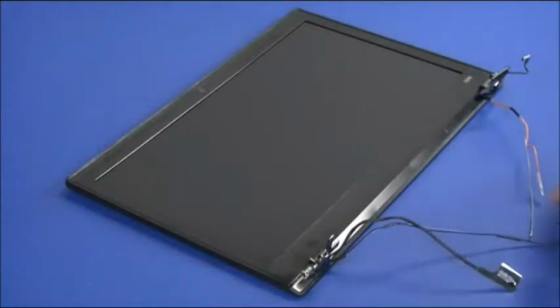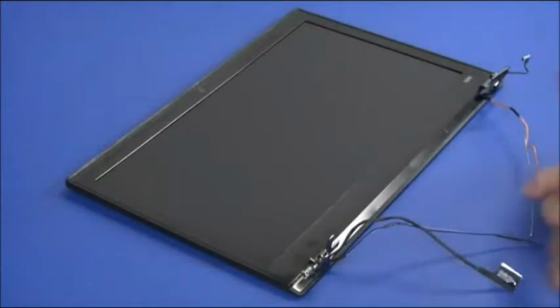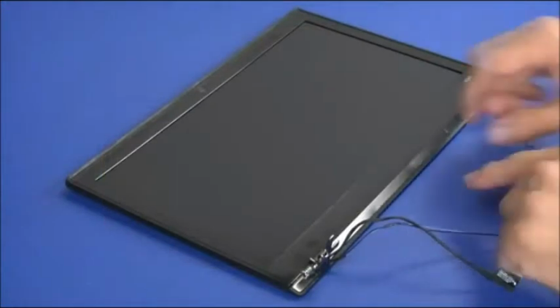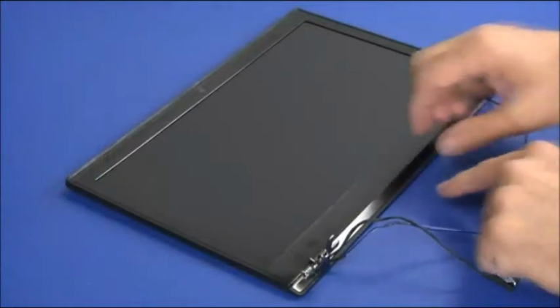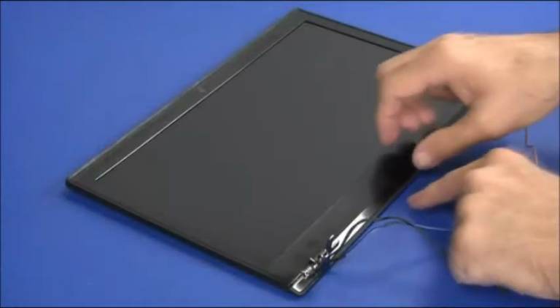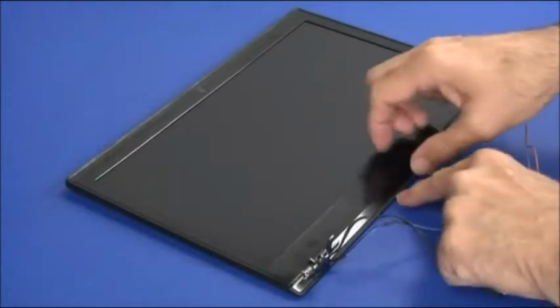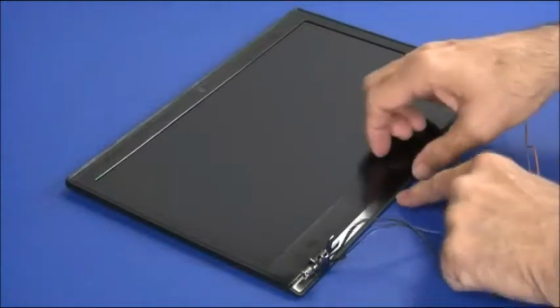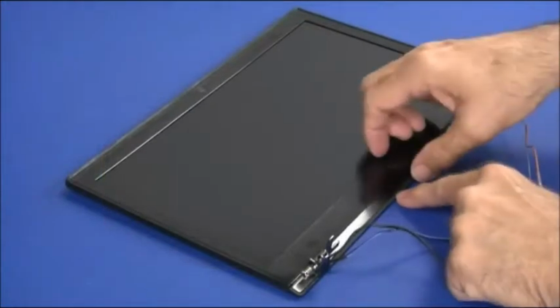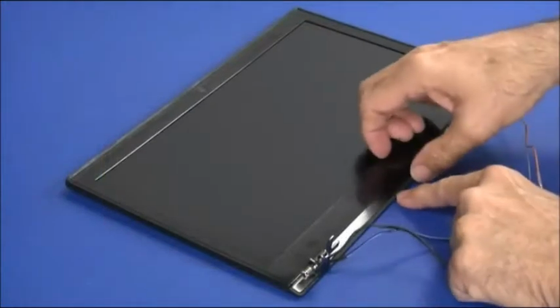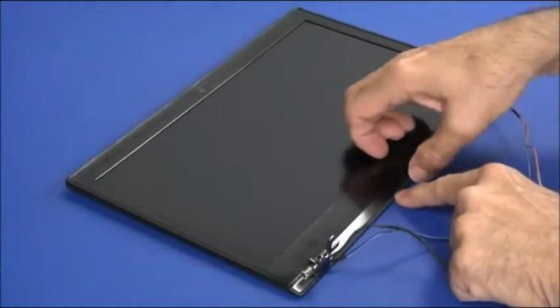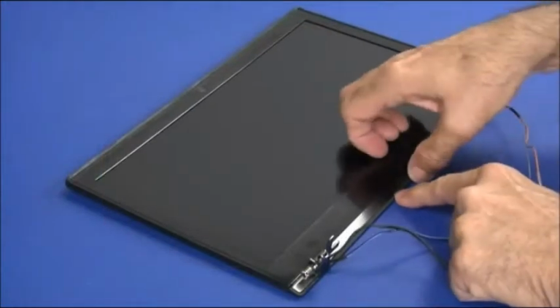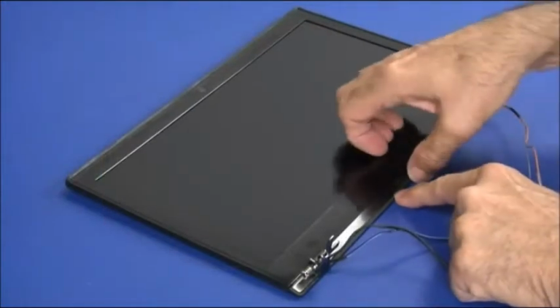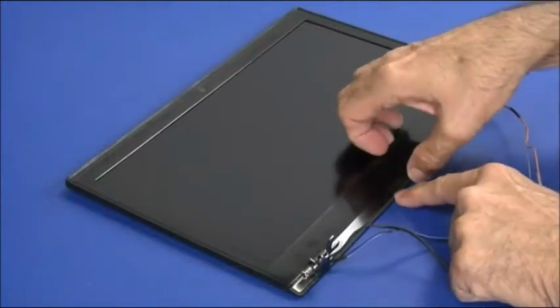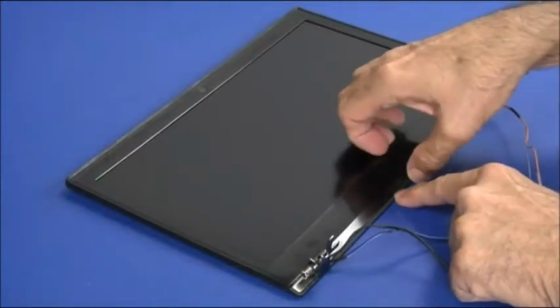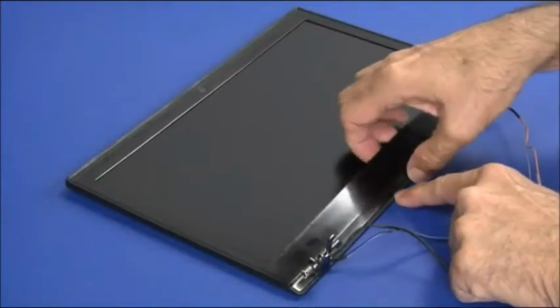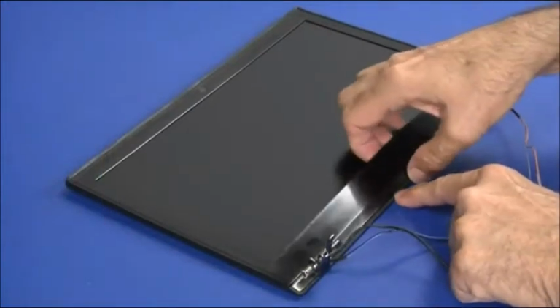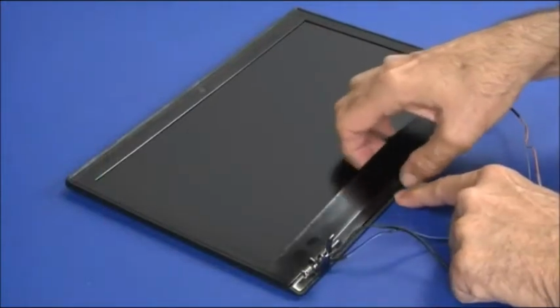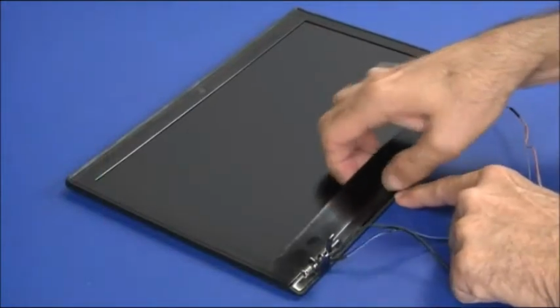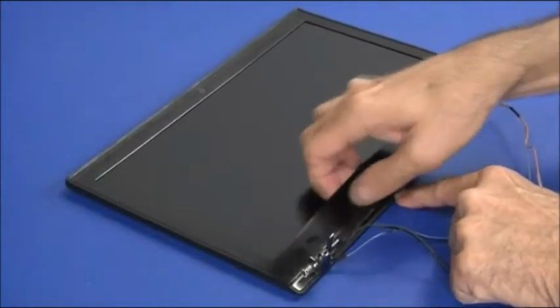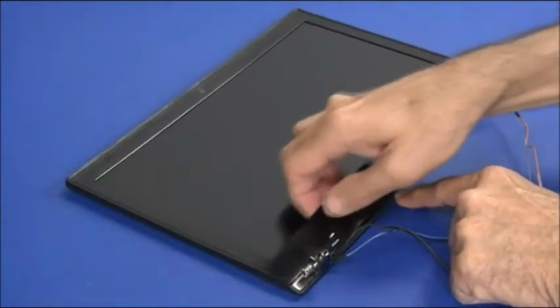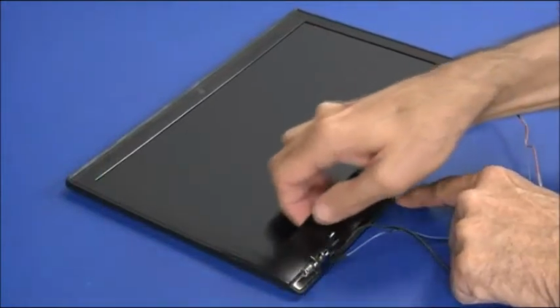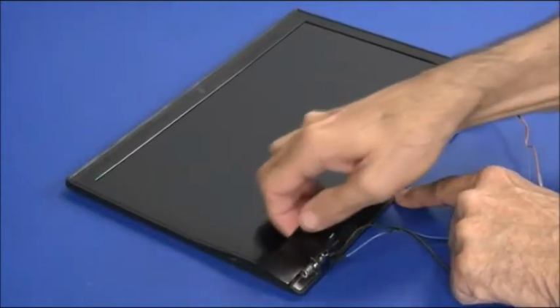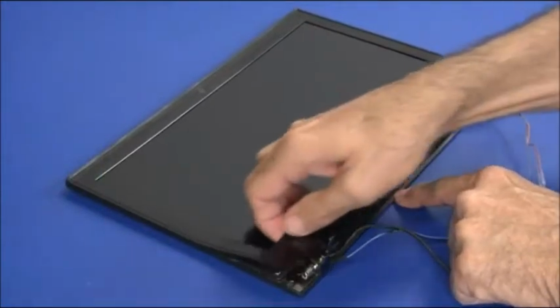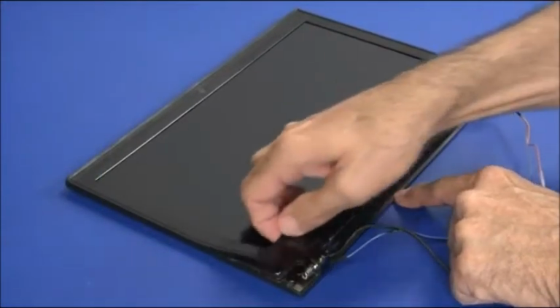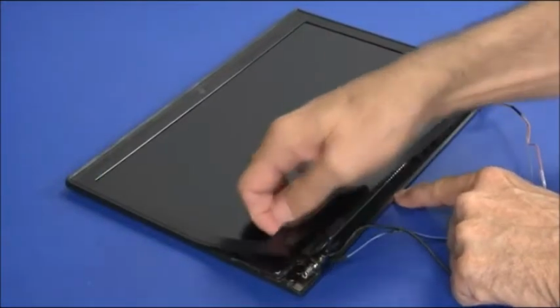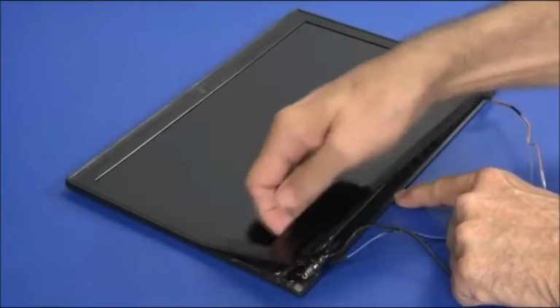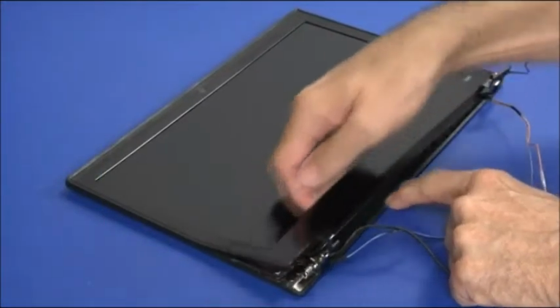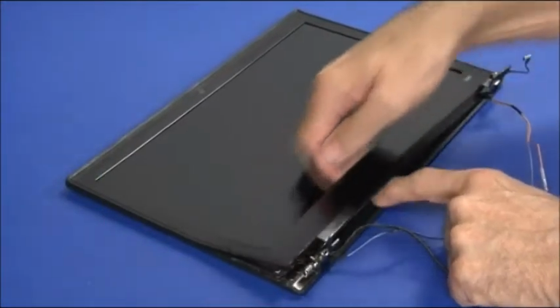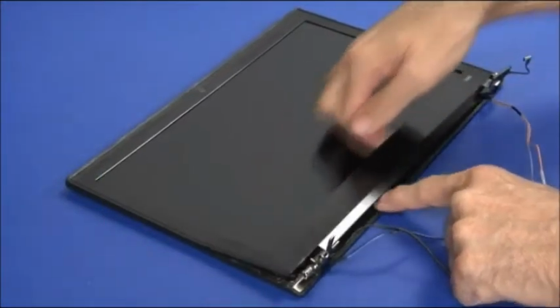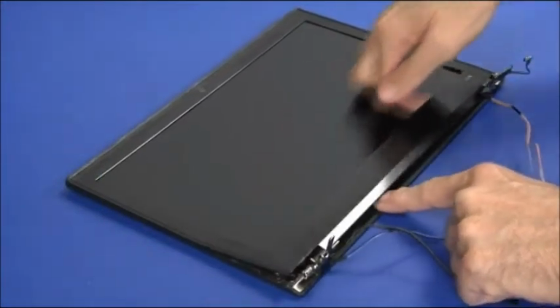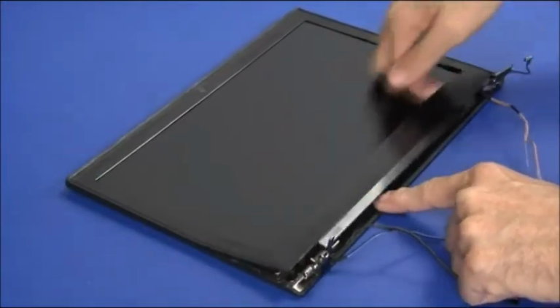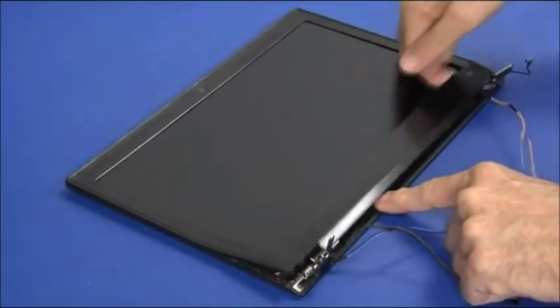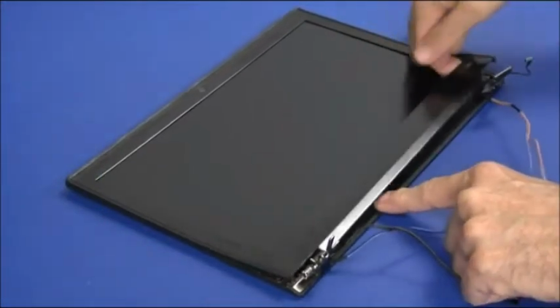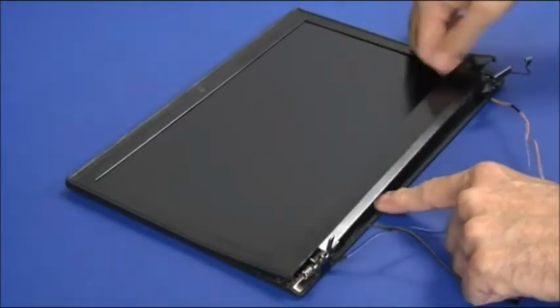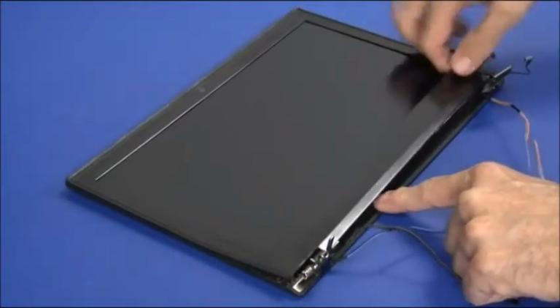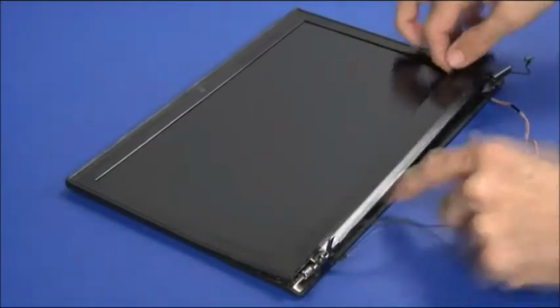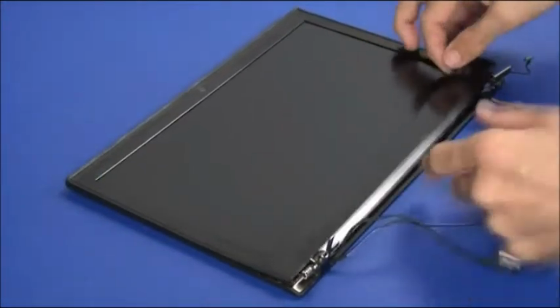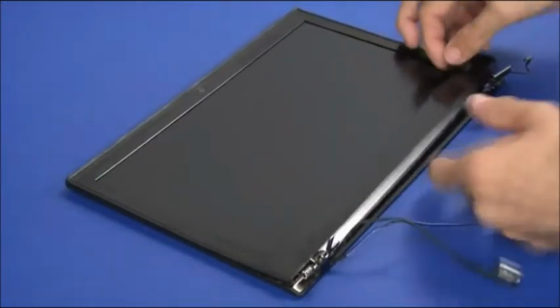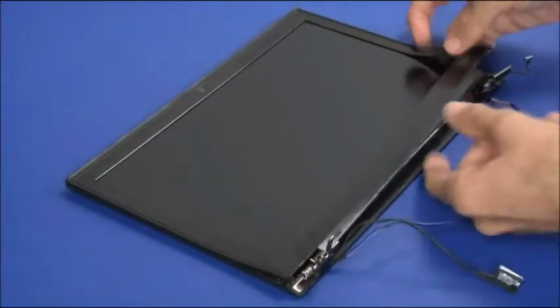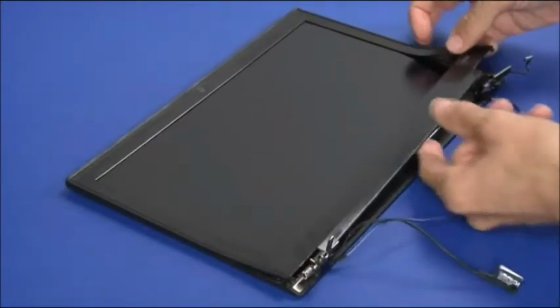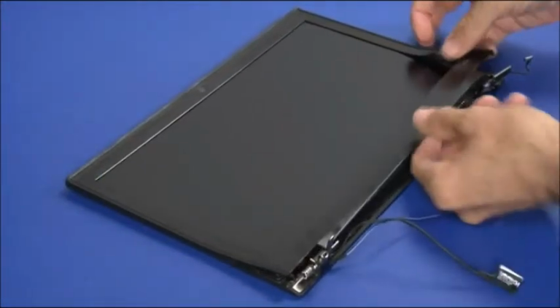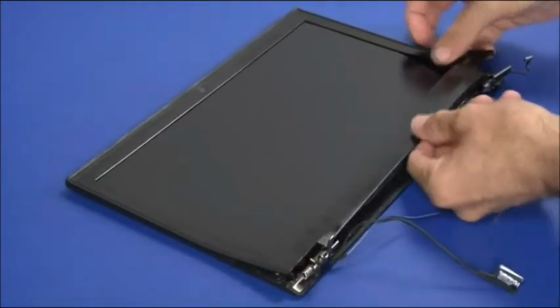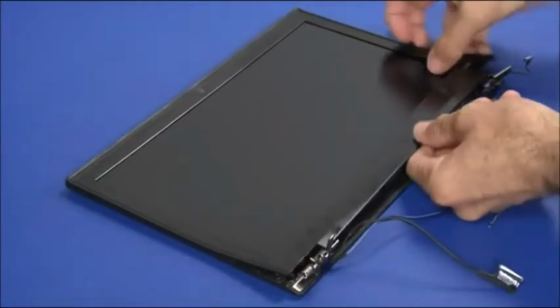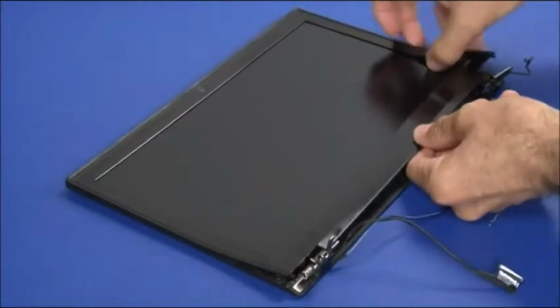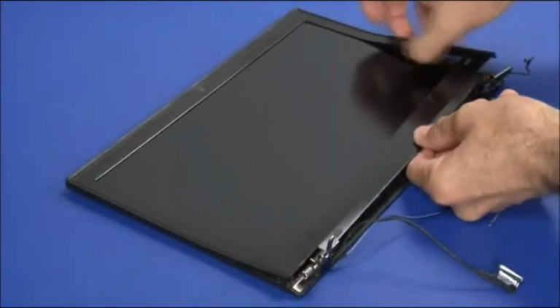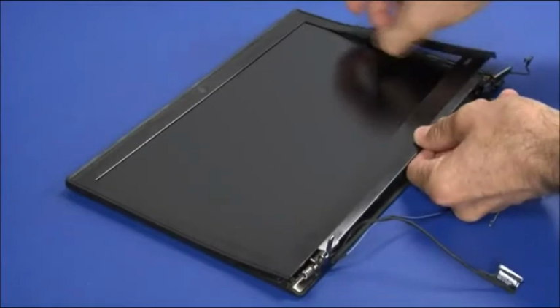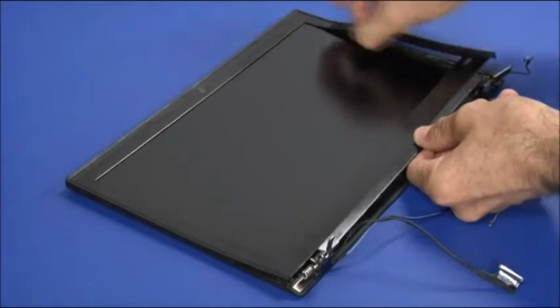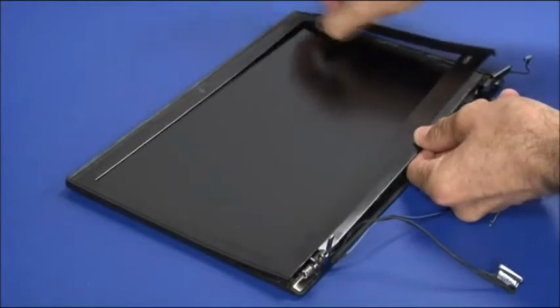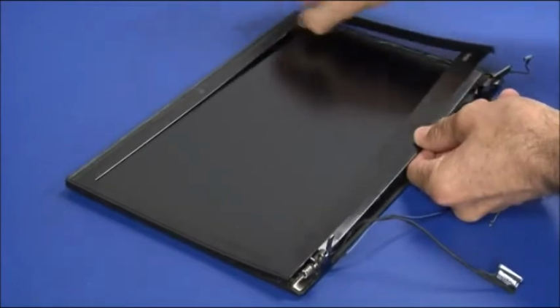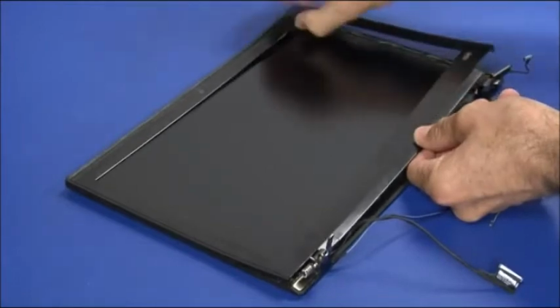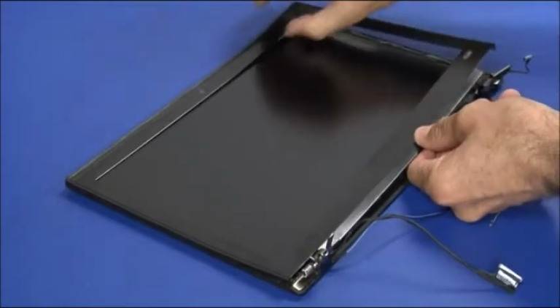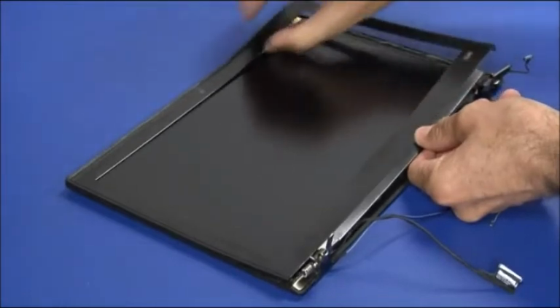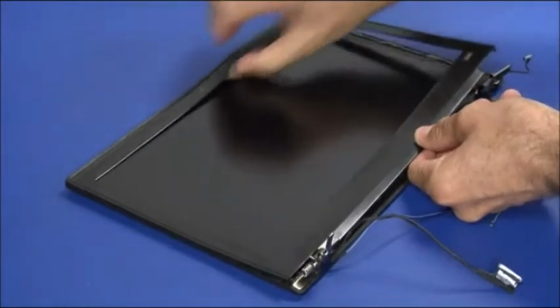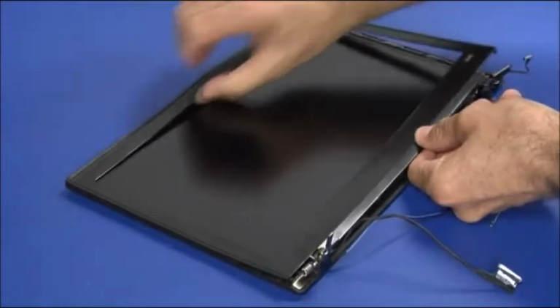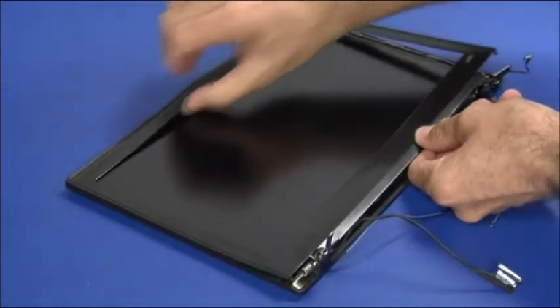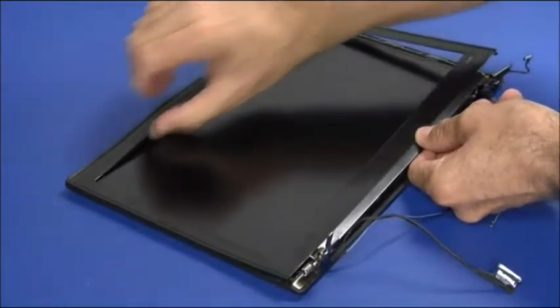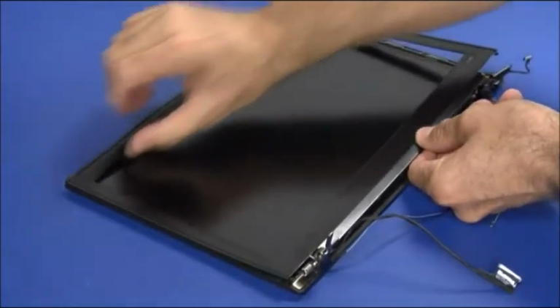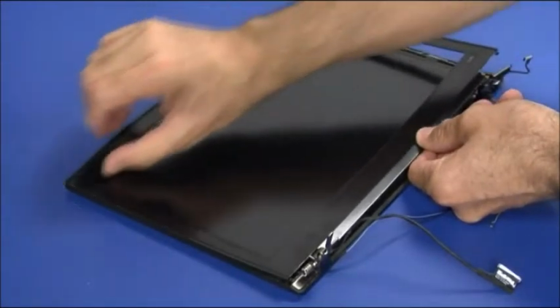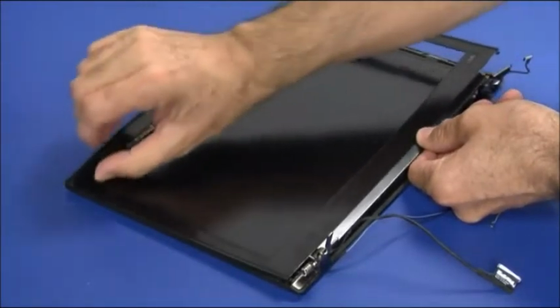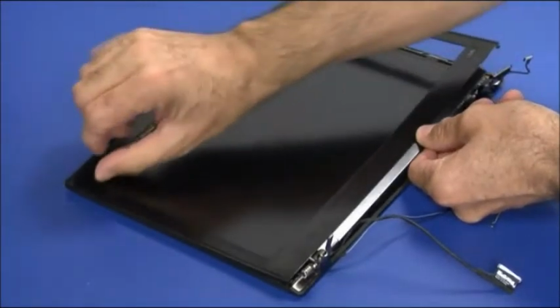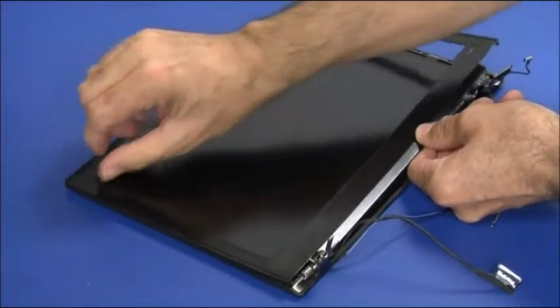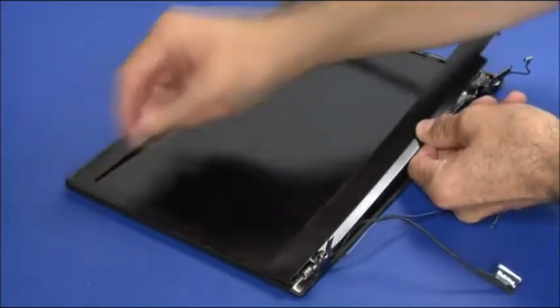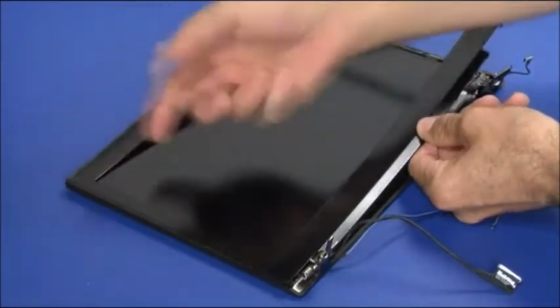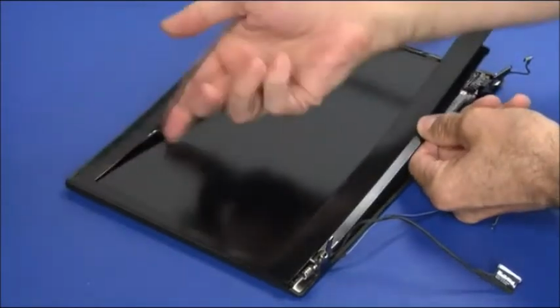Using fingers and a plastic pry tool if needed, carefully unsnap the LCD bezel from the cover and remove it.